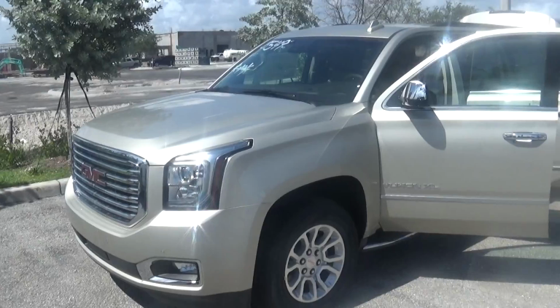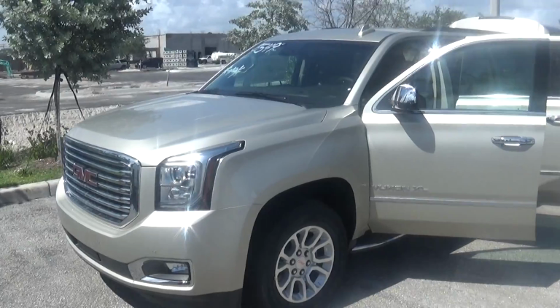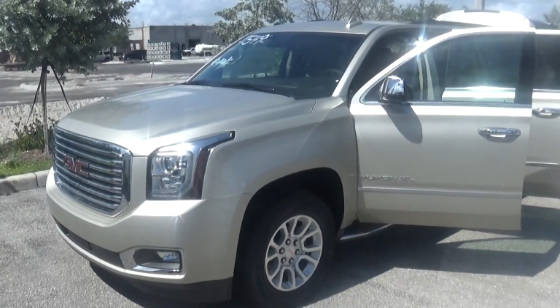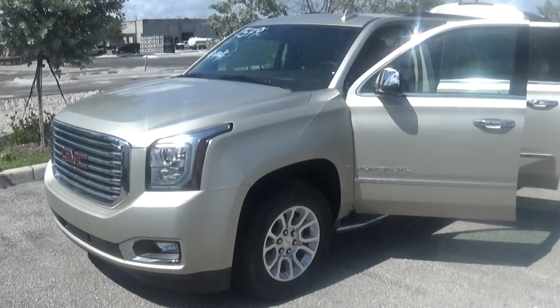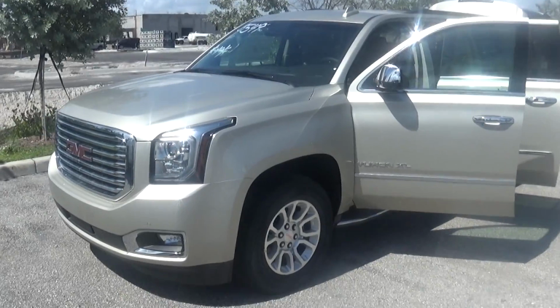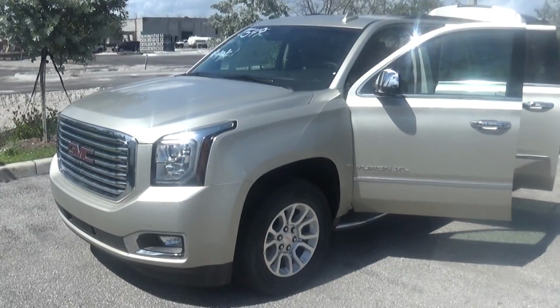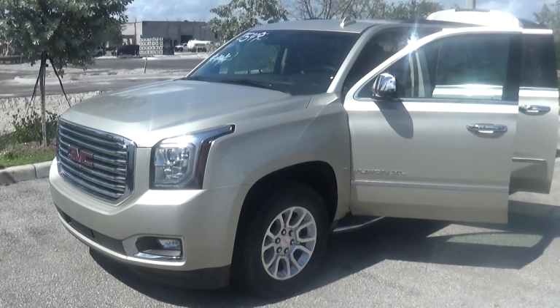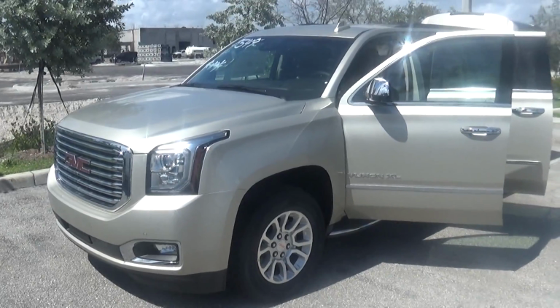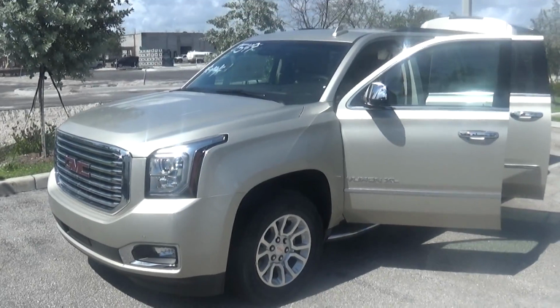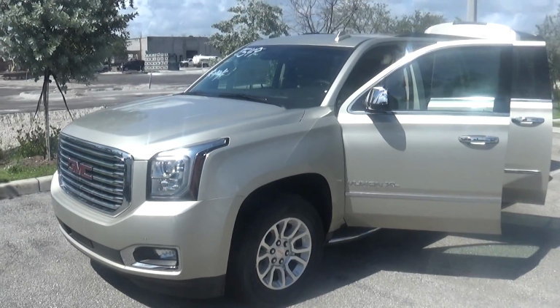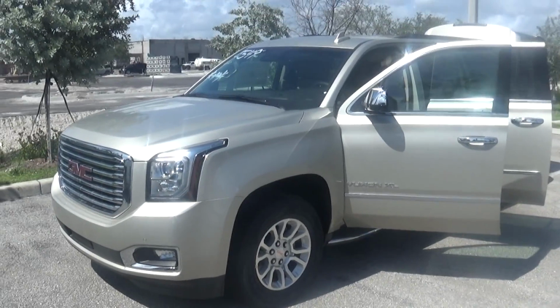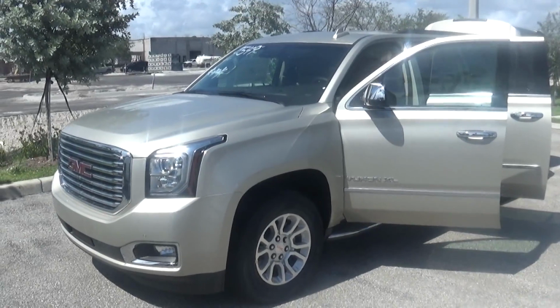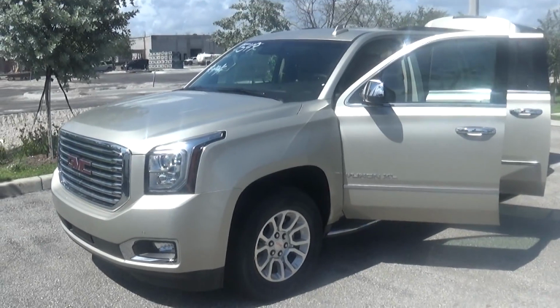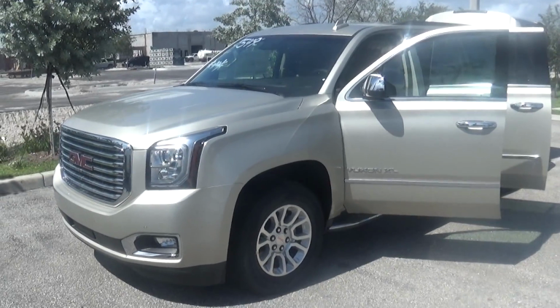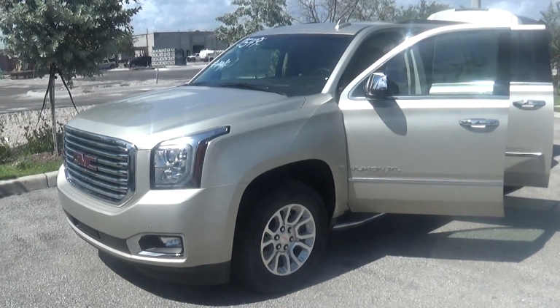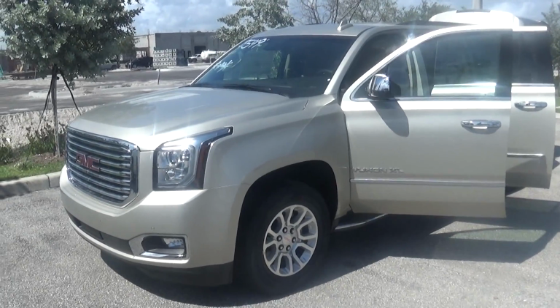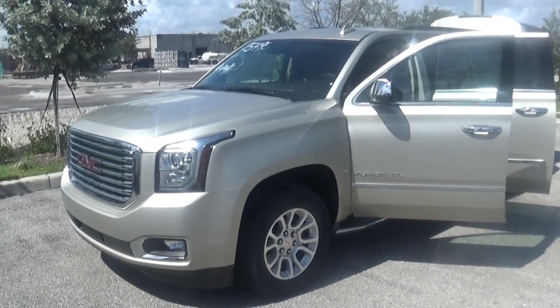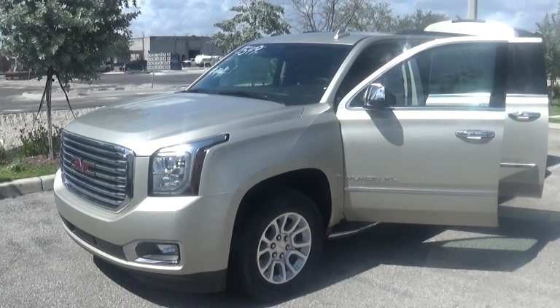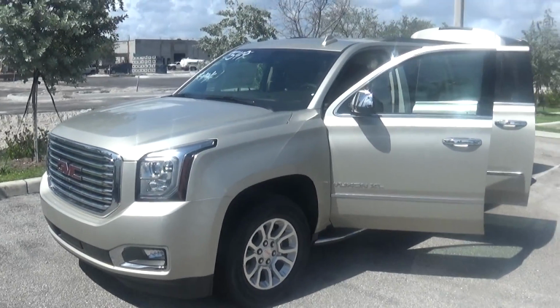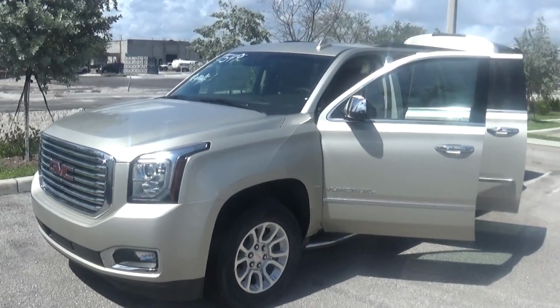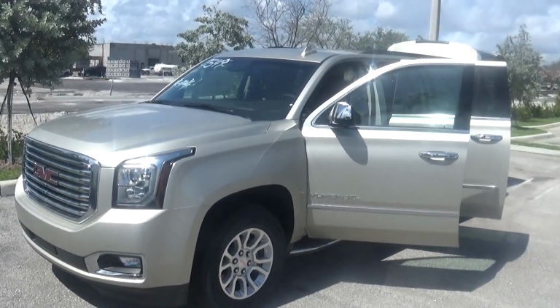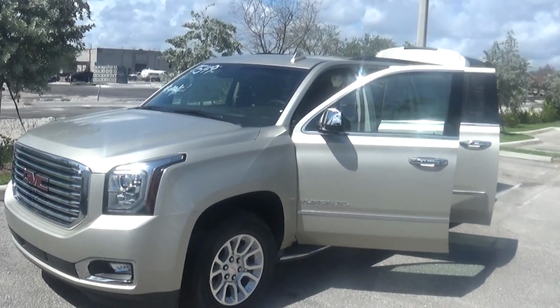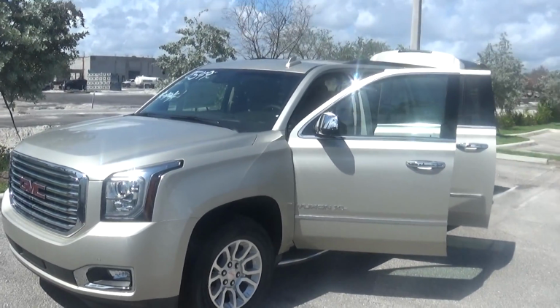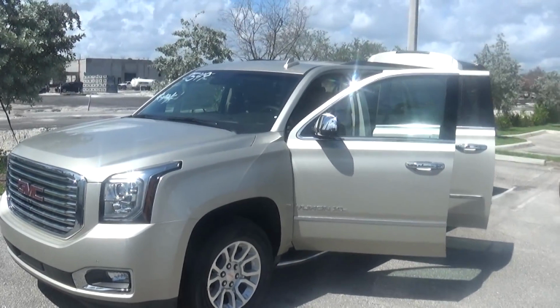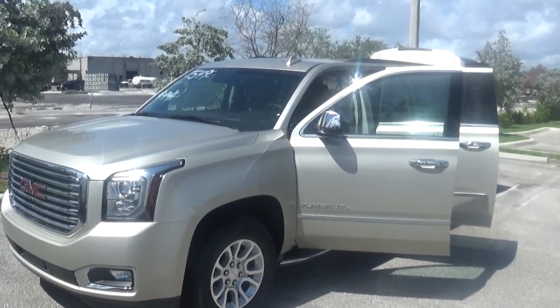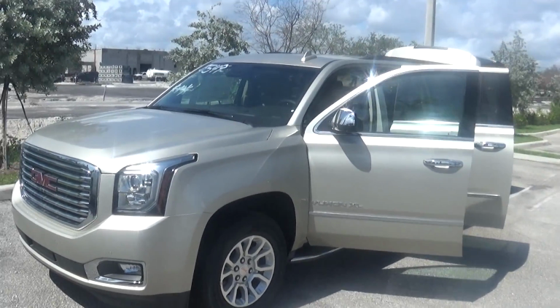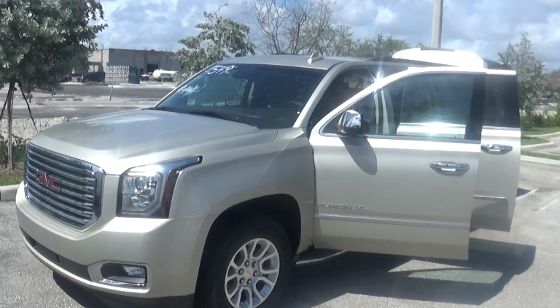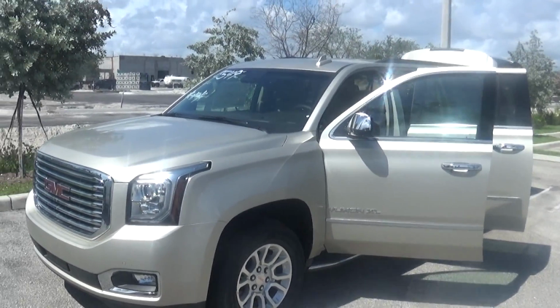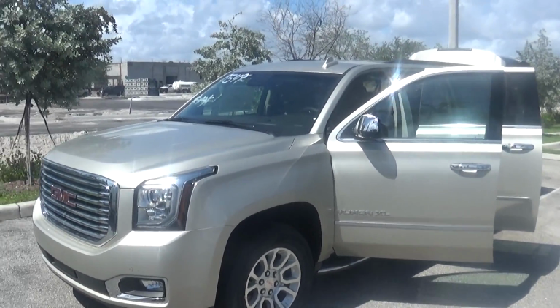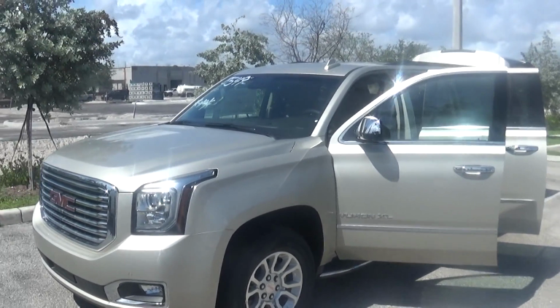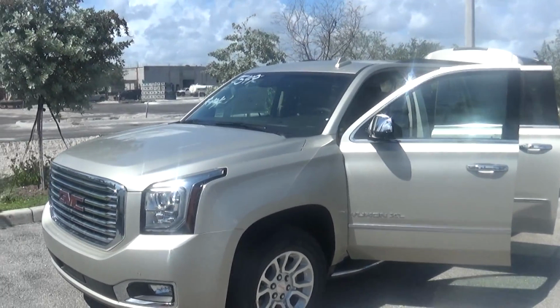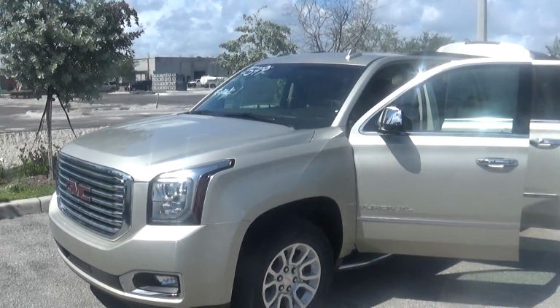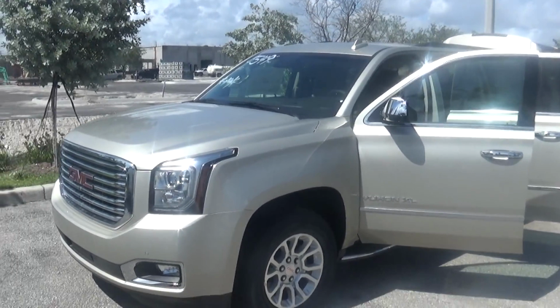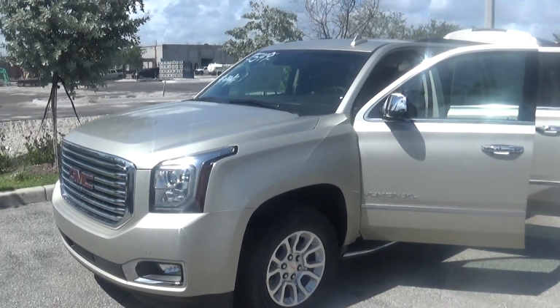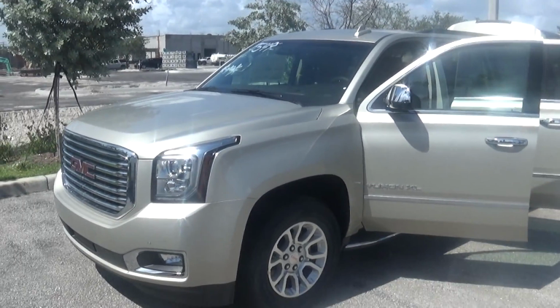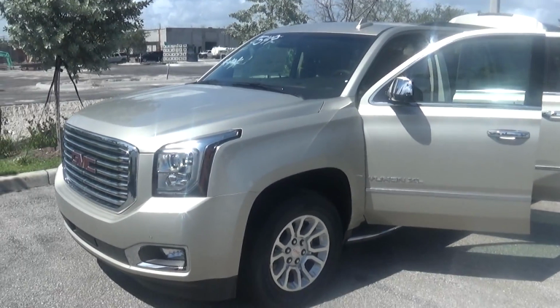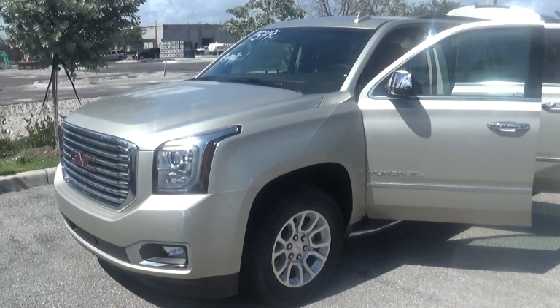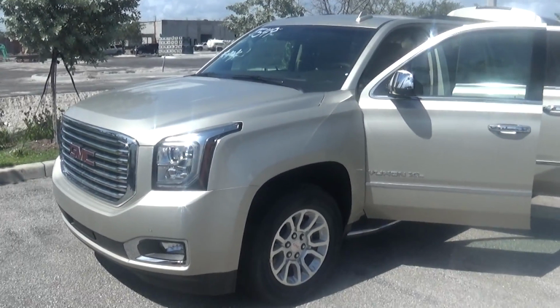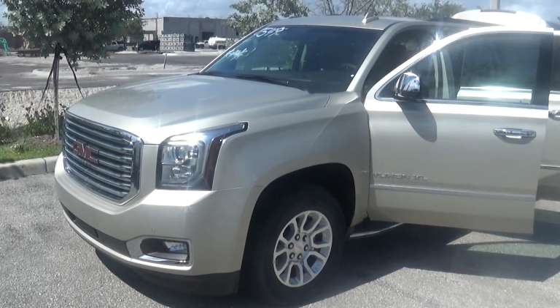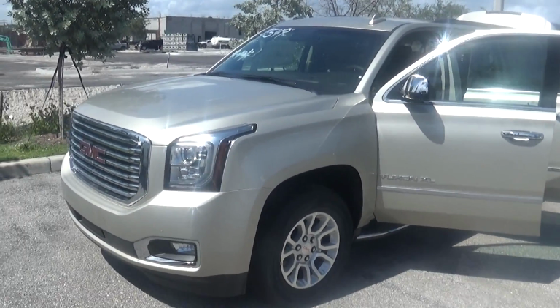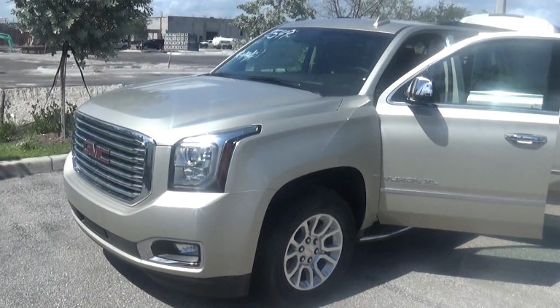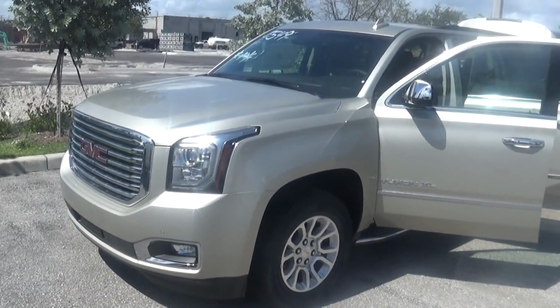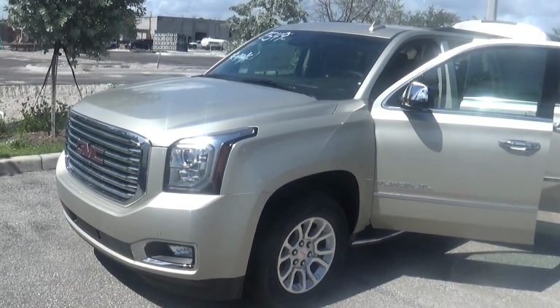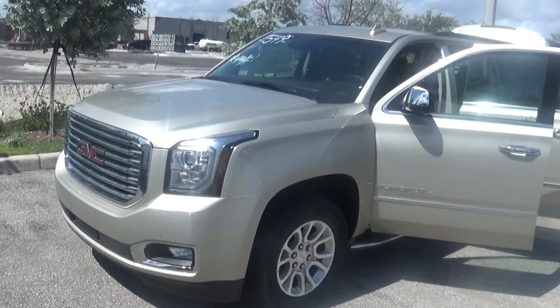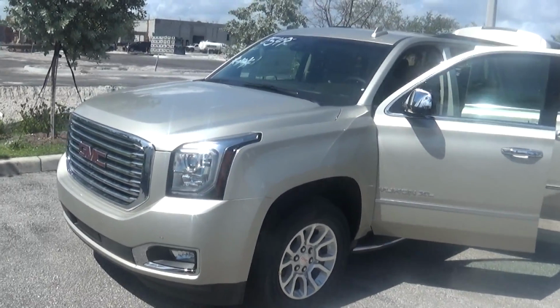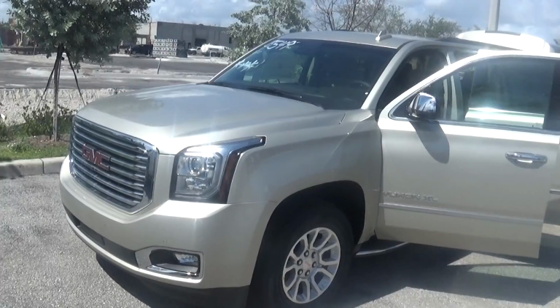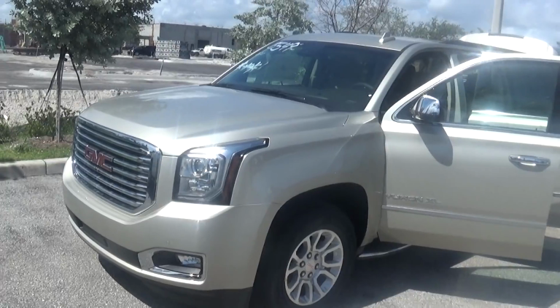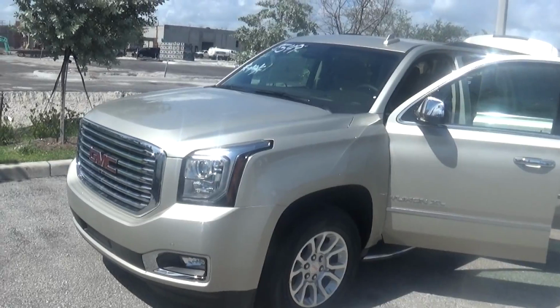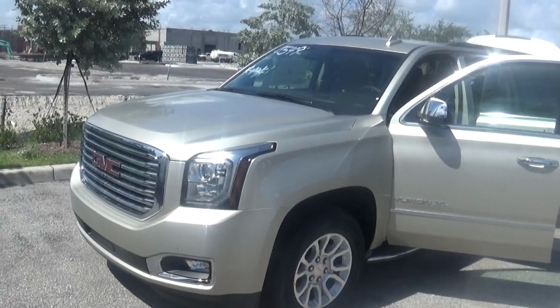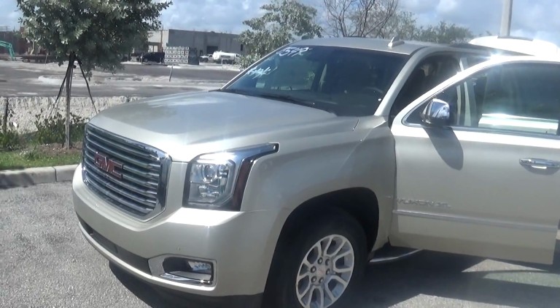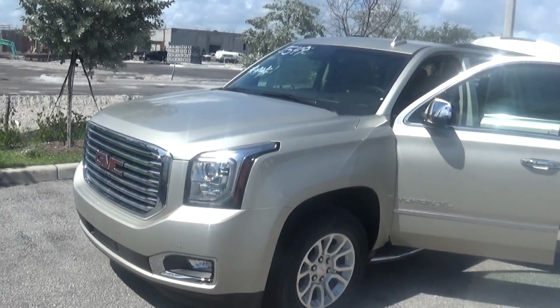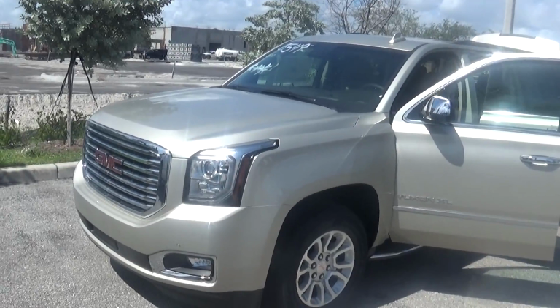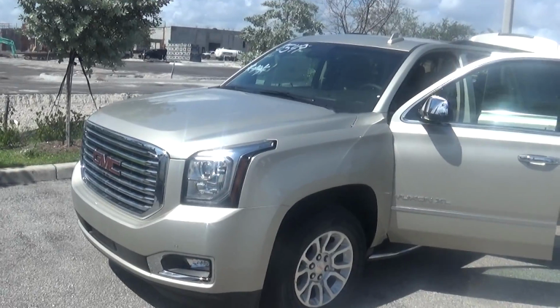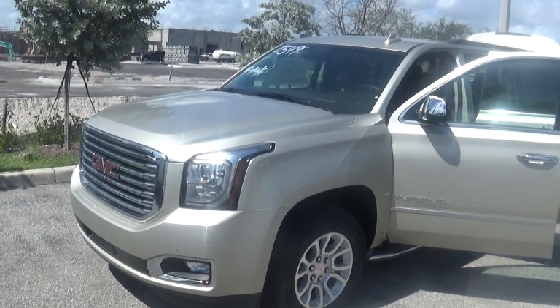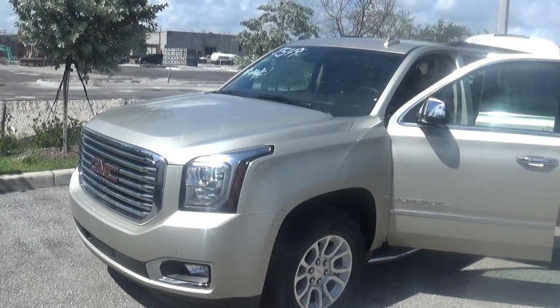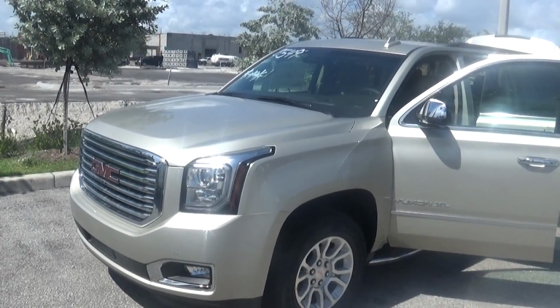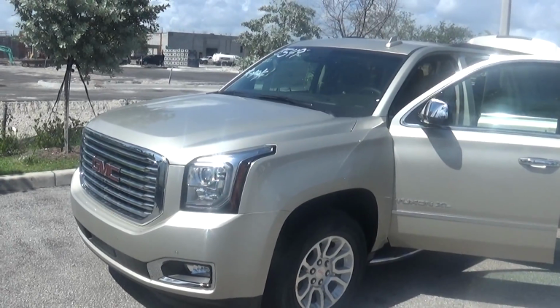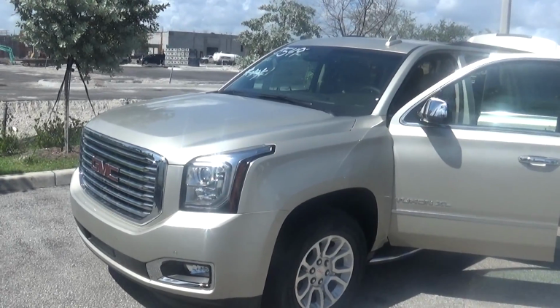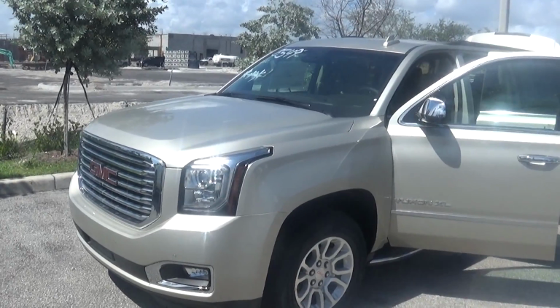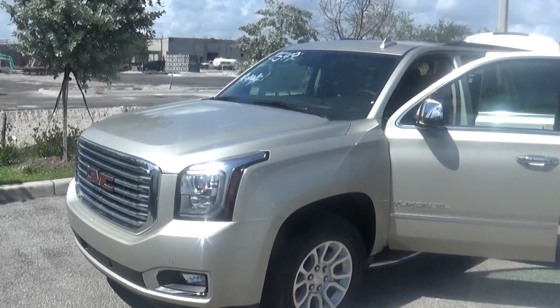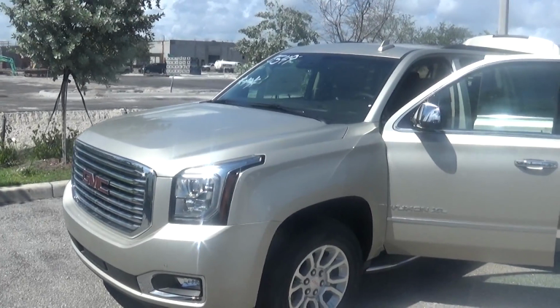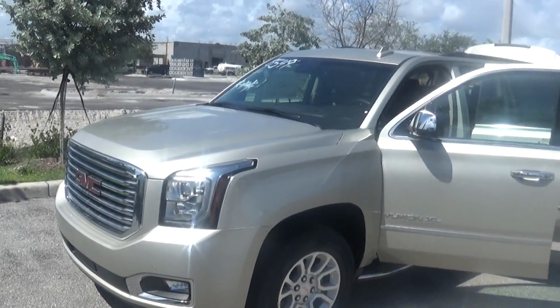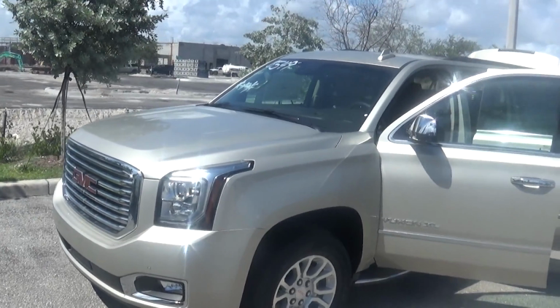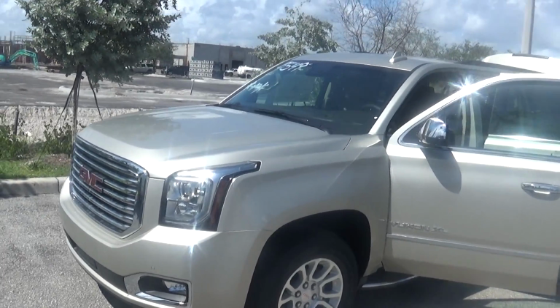Good morning. This is Thomas over at Delray Buick GMC. I wanted to send you out a quick video of the Yukon XL 2015.